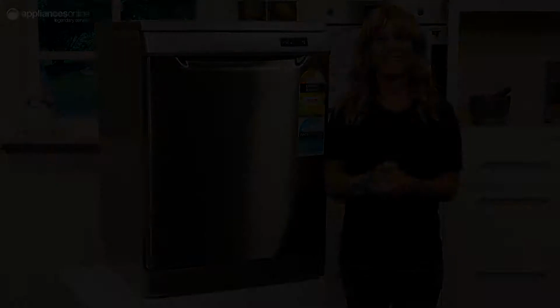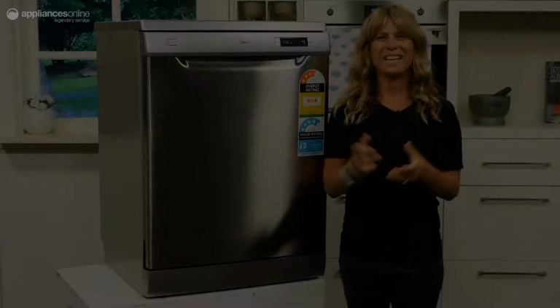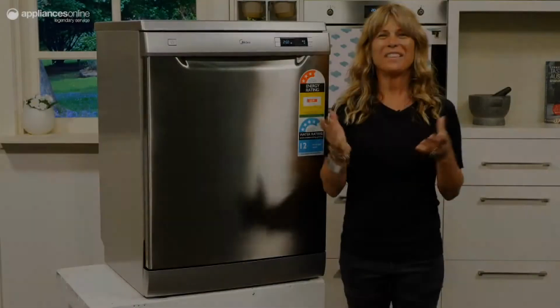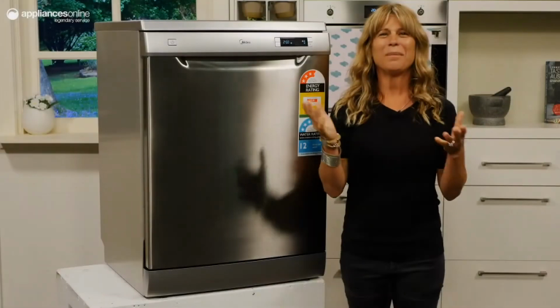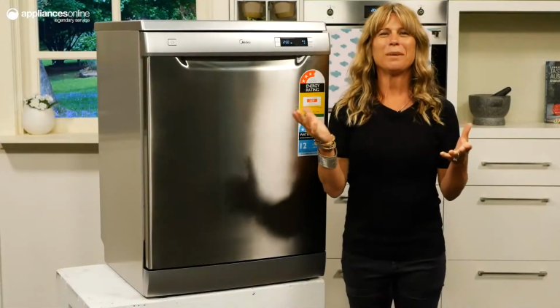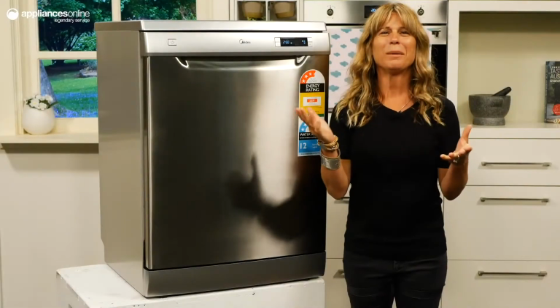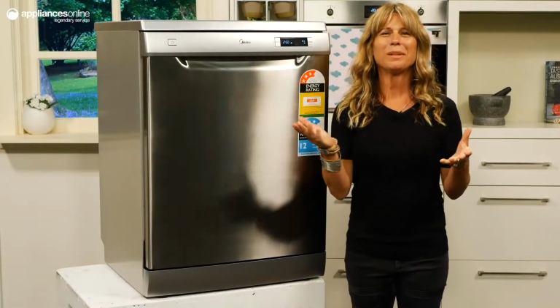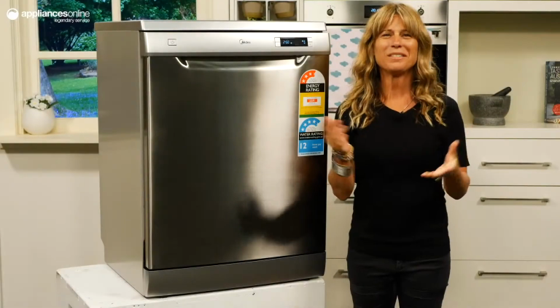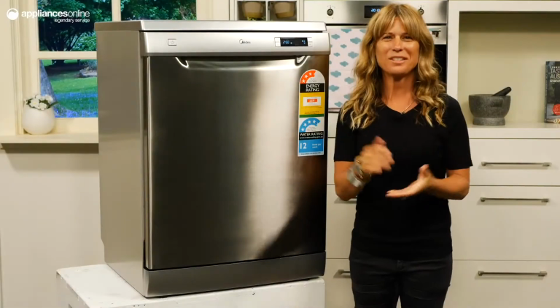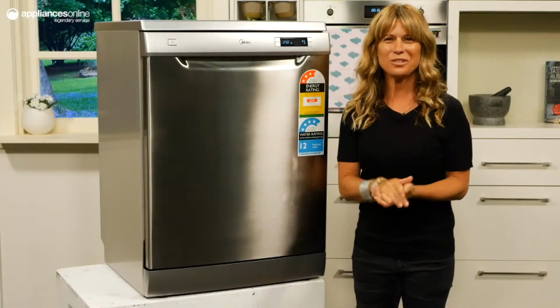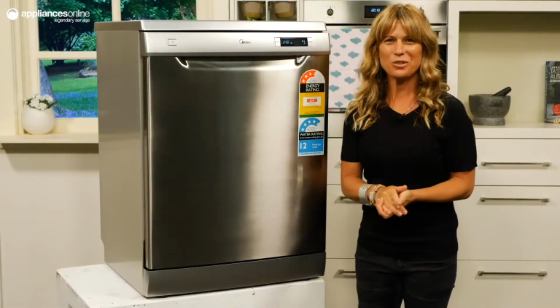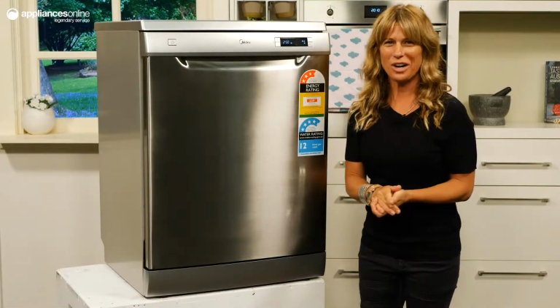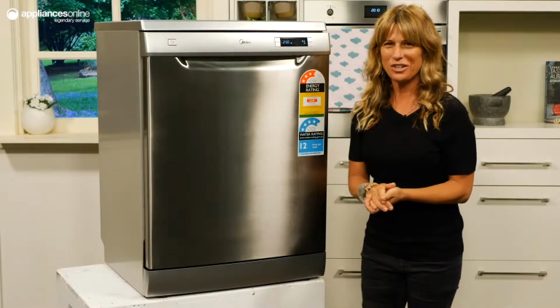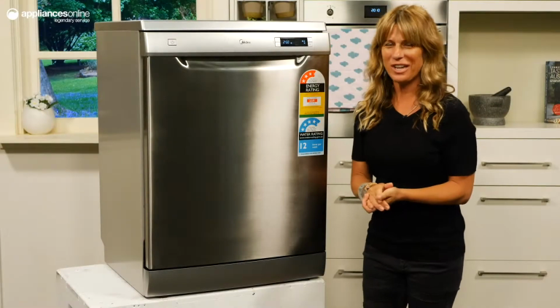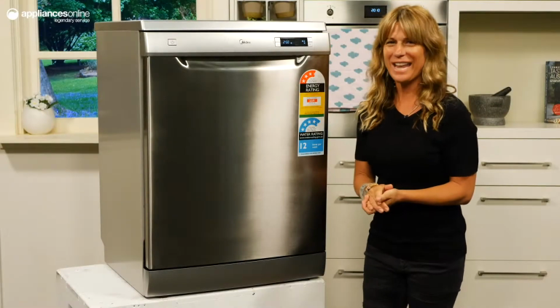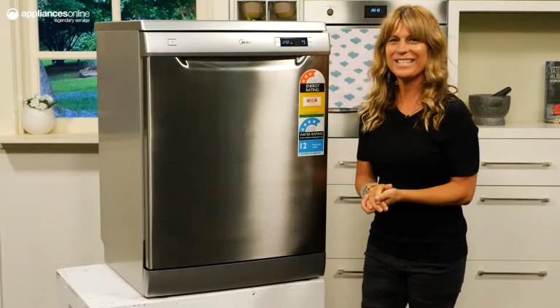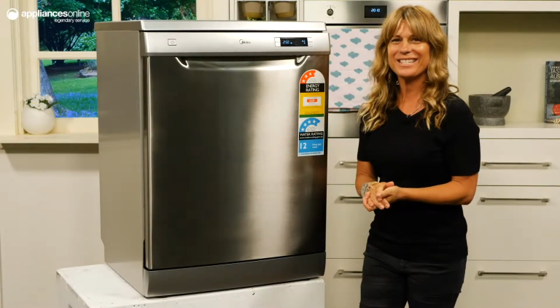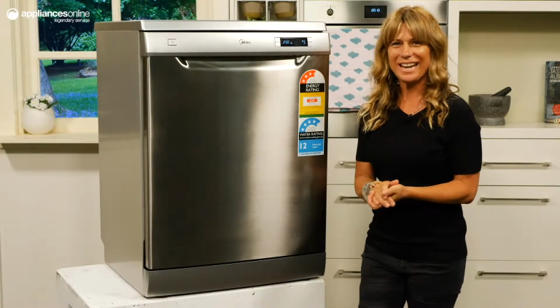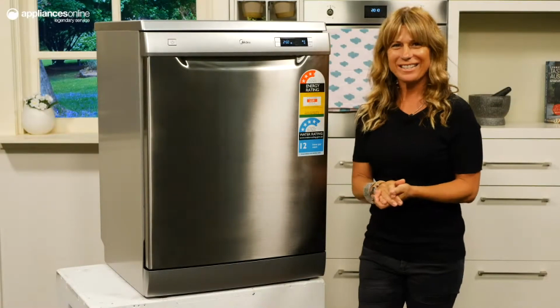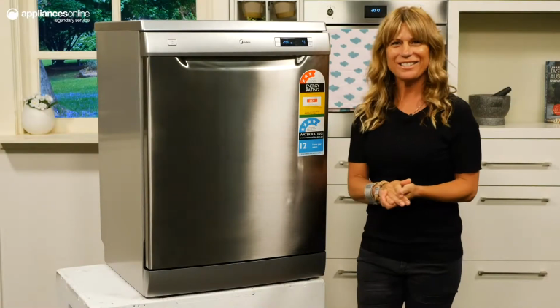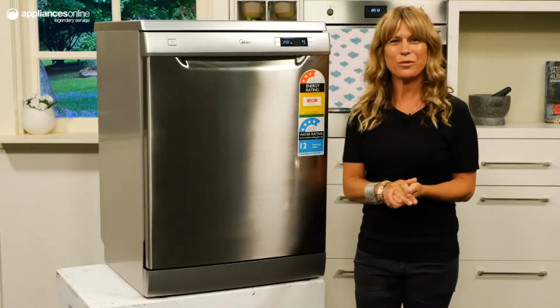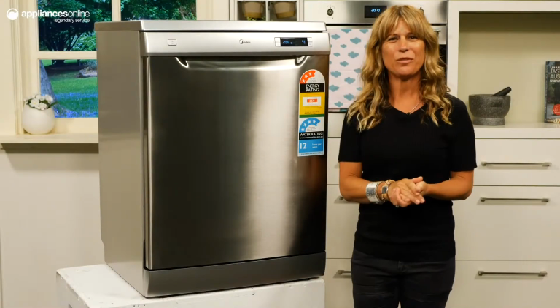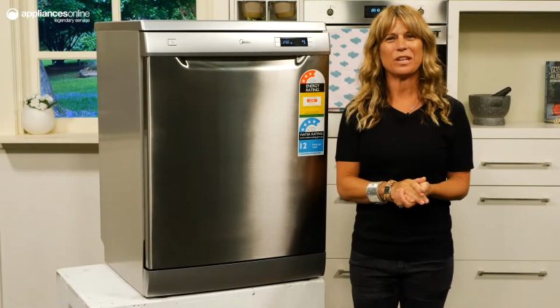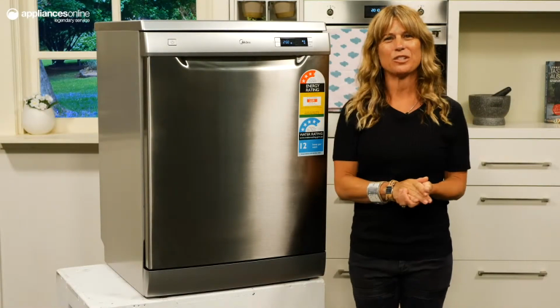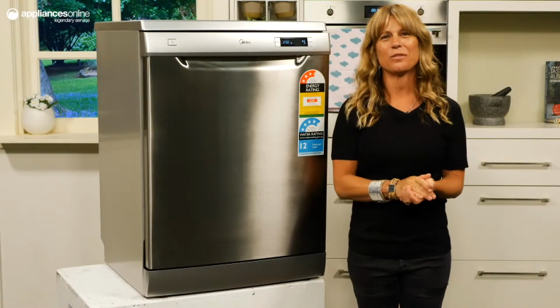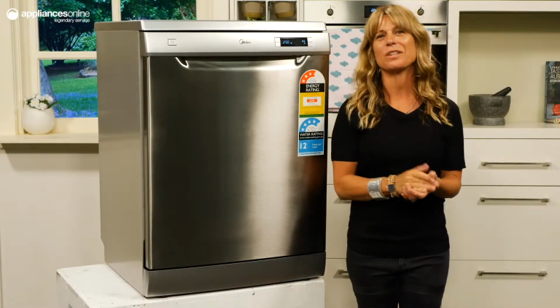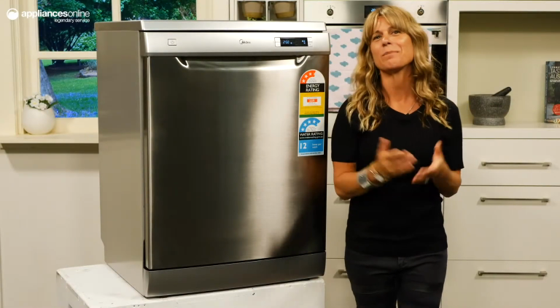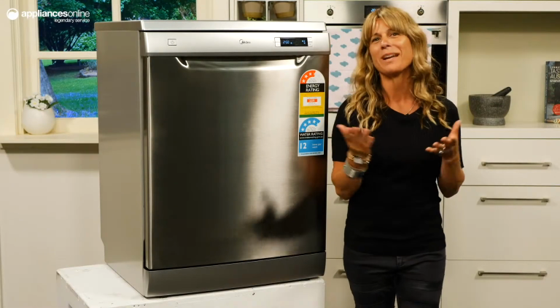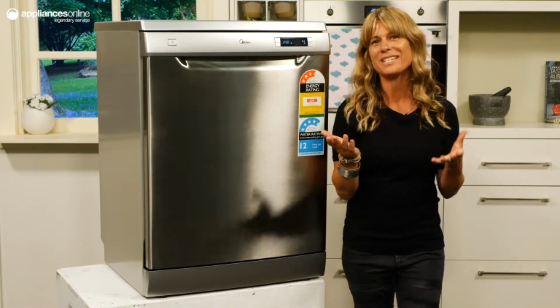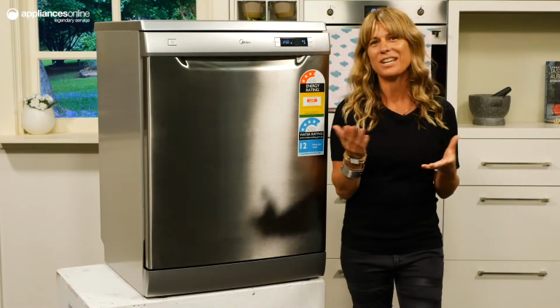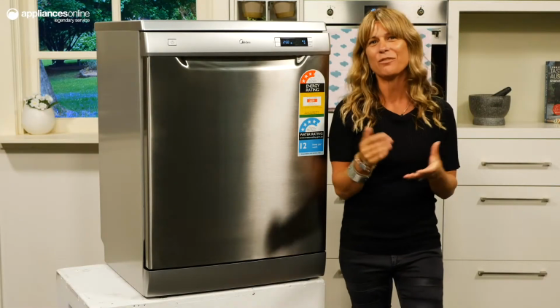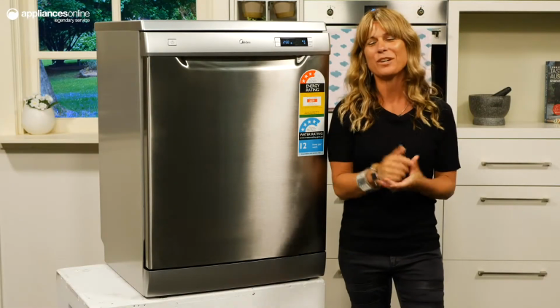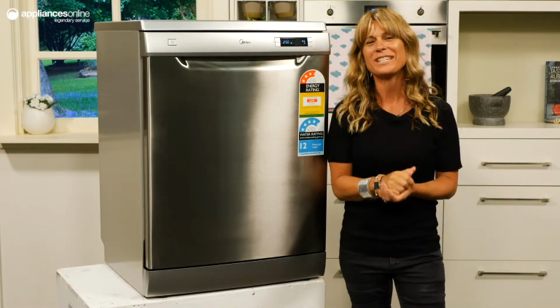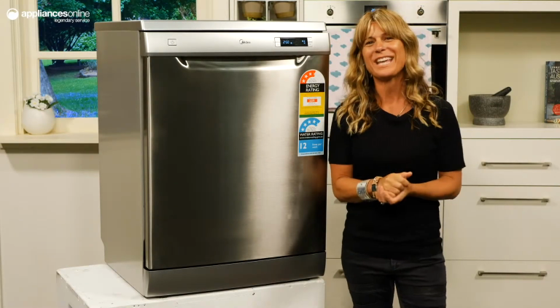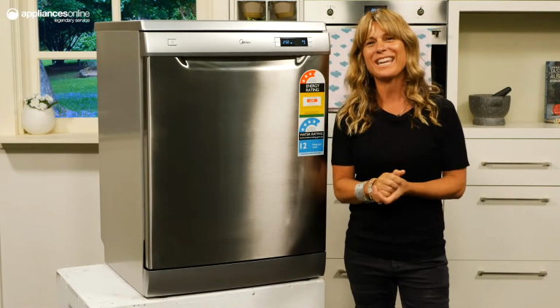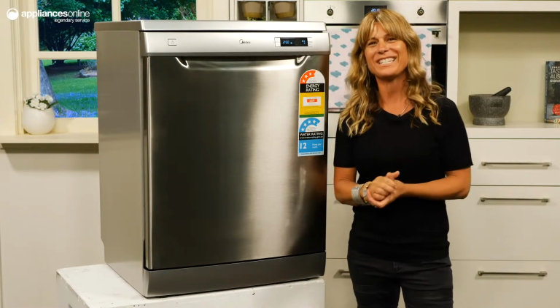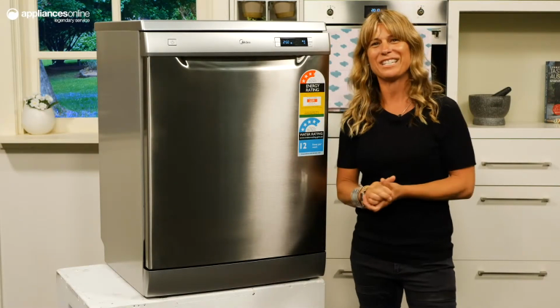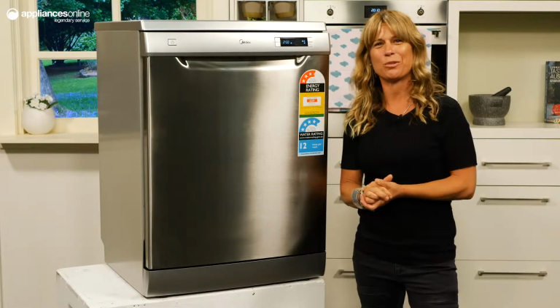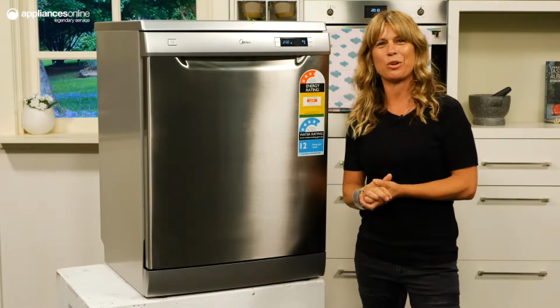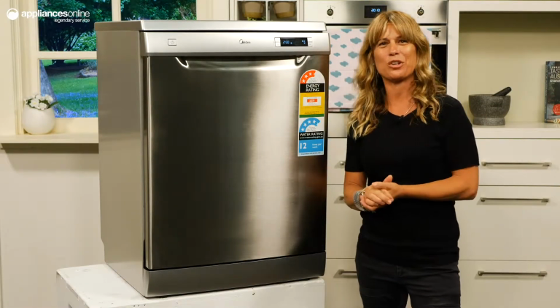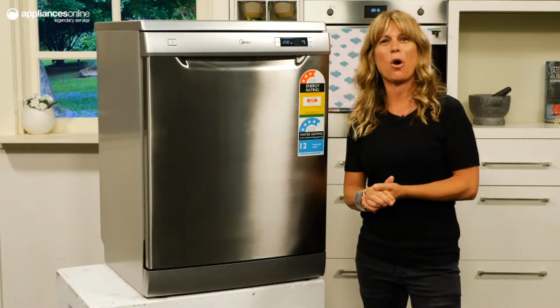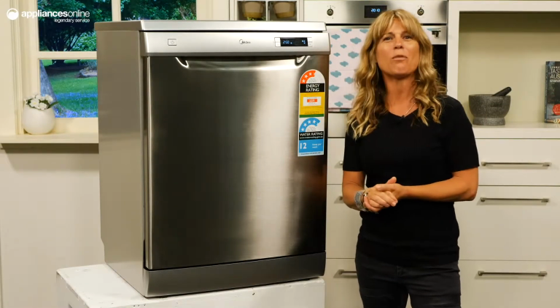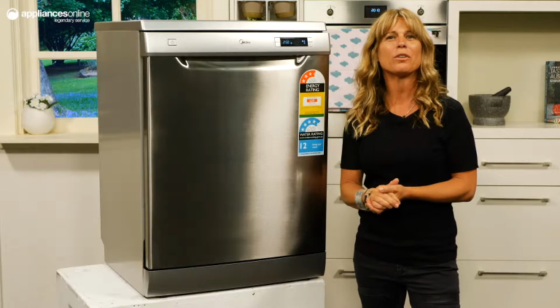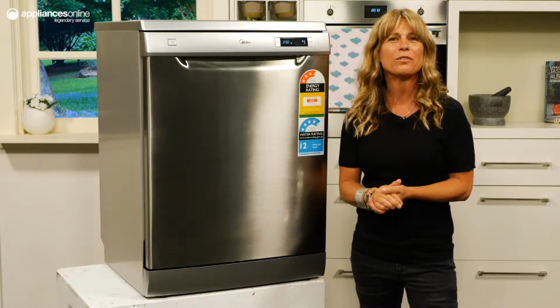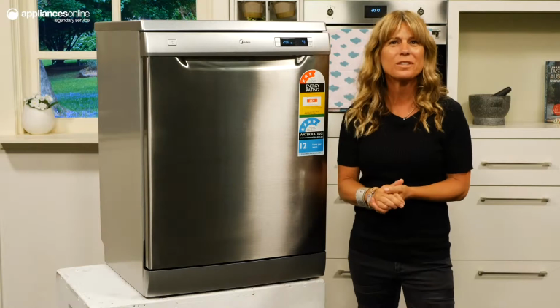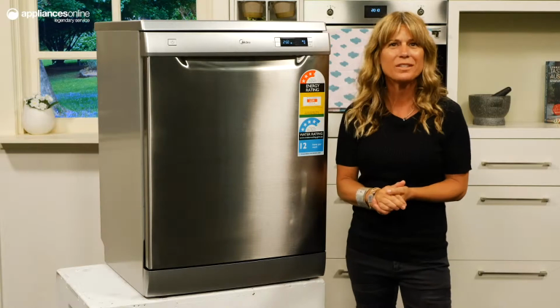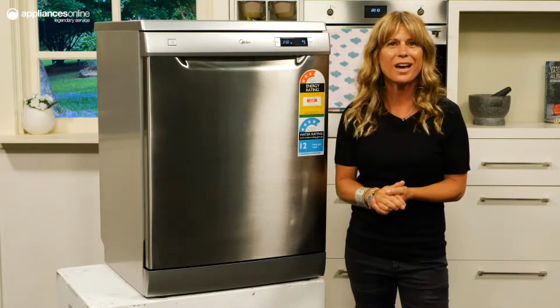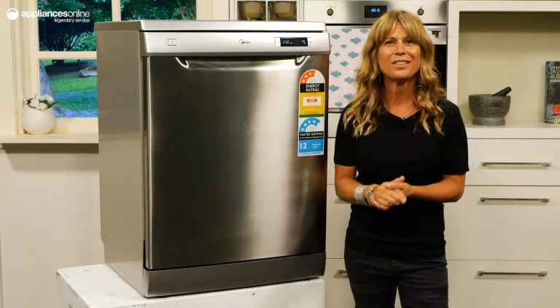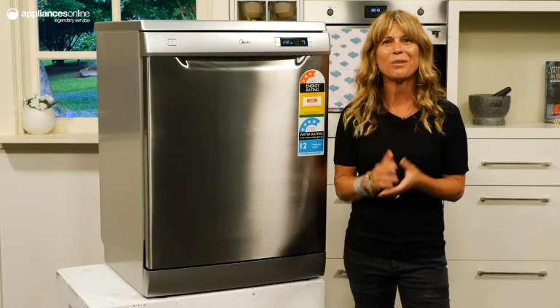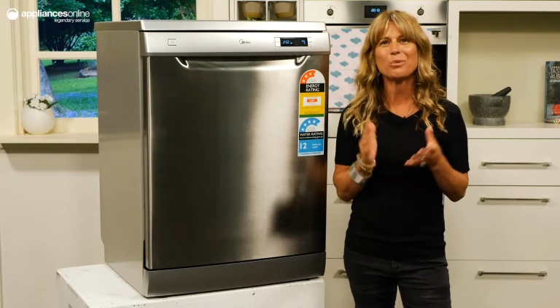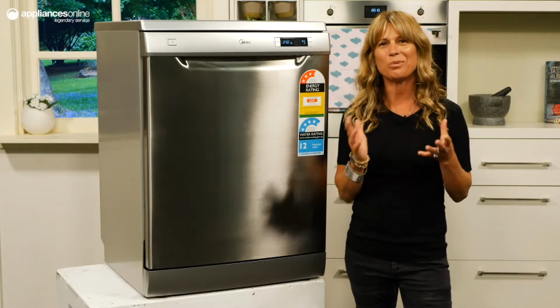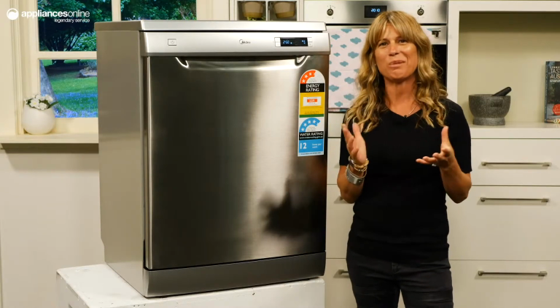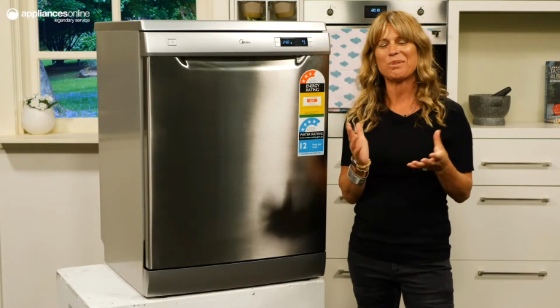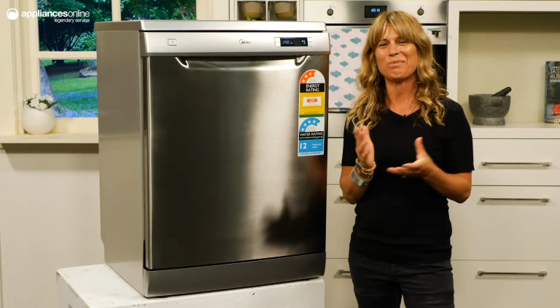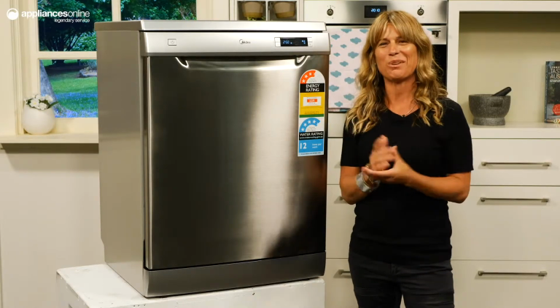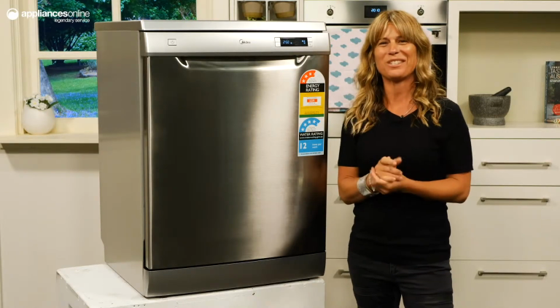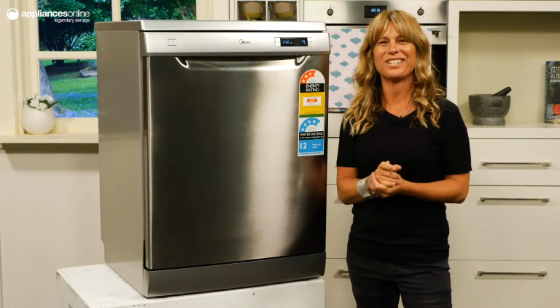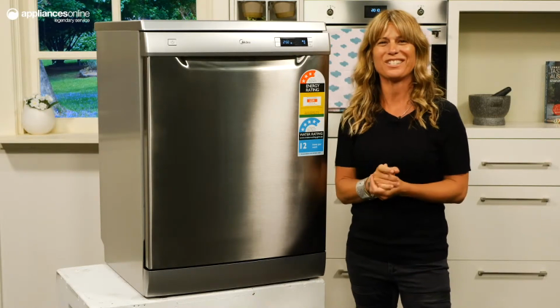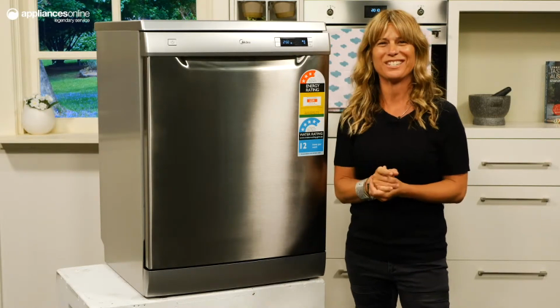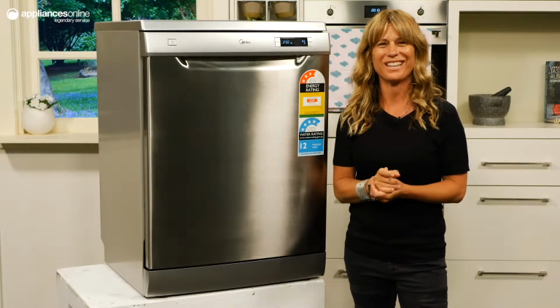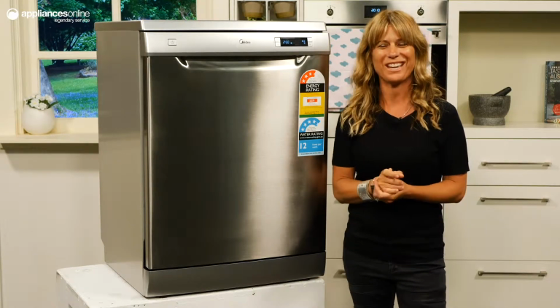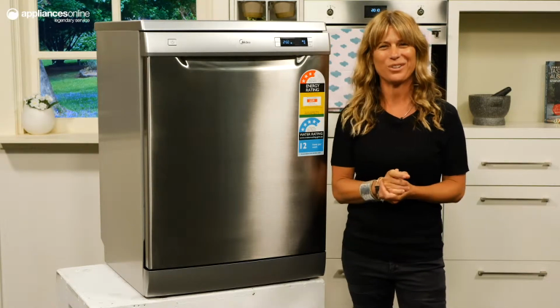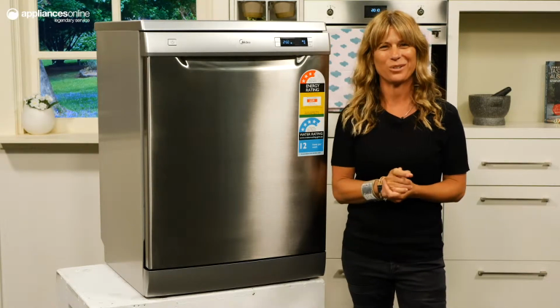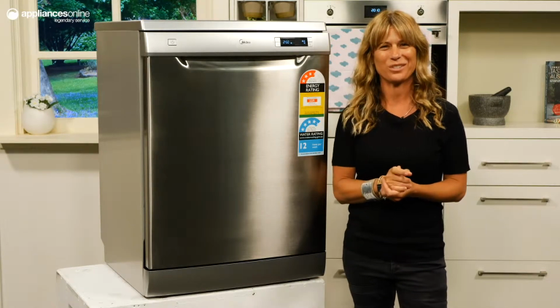The minimalist construction and stainless steel finish of this freestanding dishwasher offer a facade that will blend with most kitchen décors.